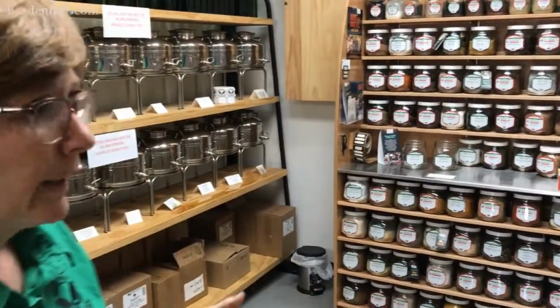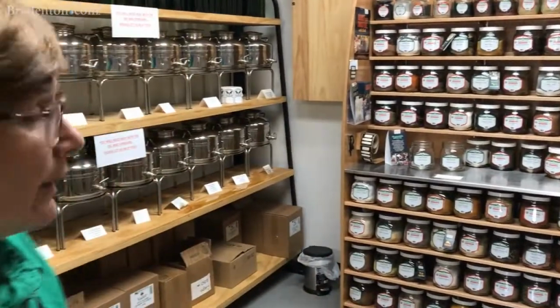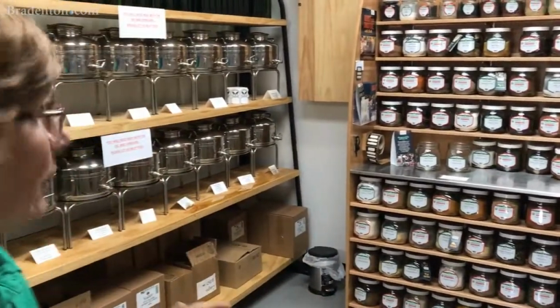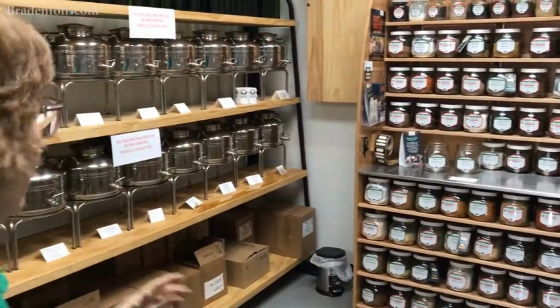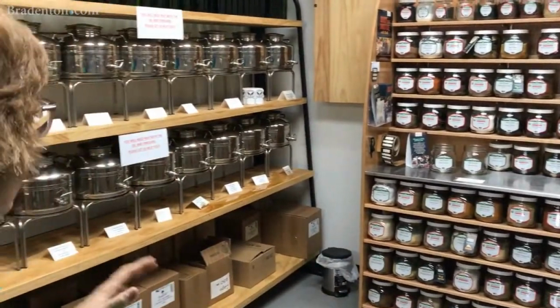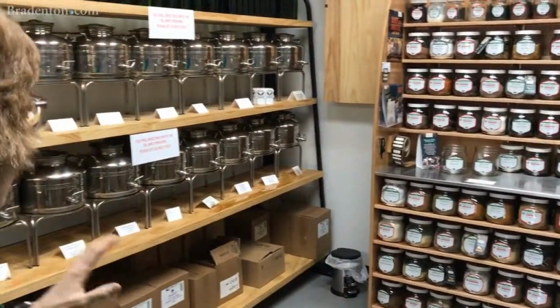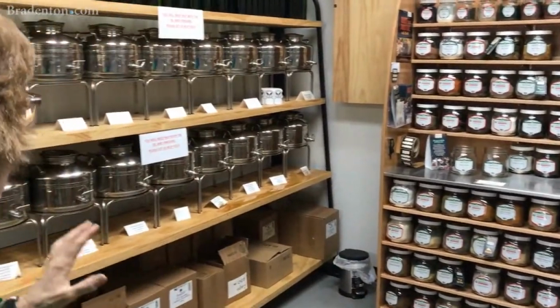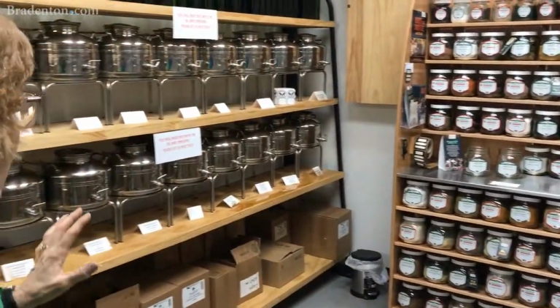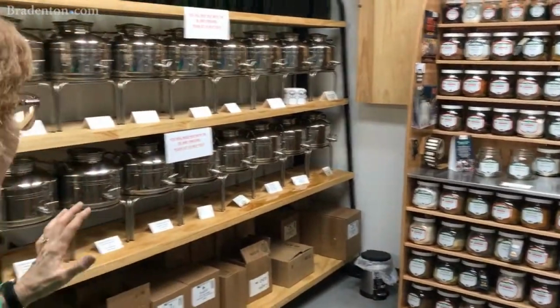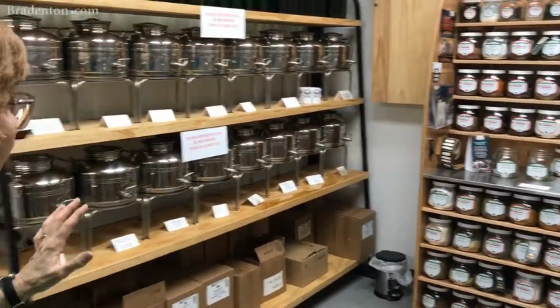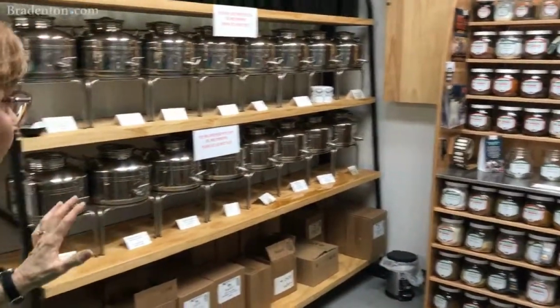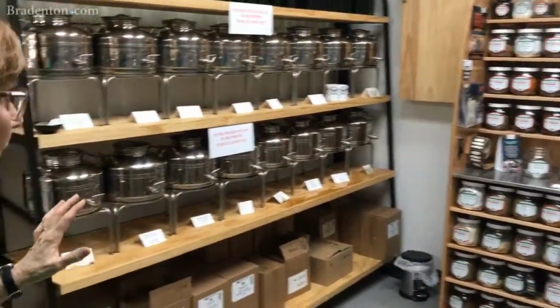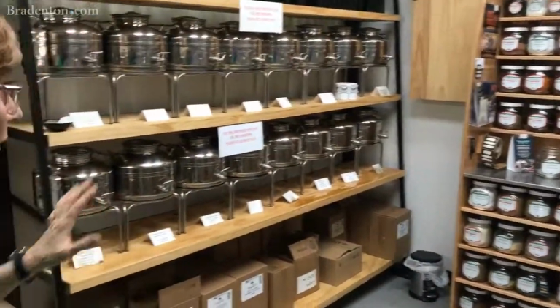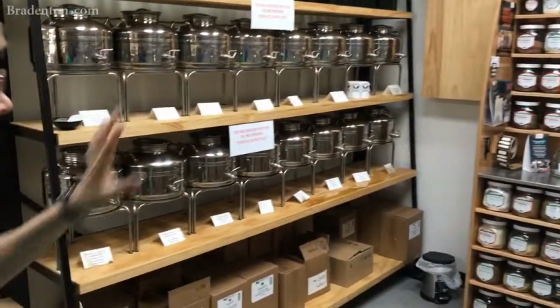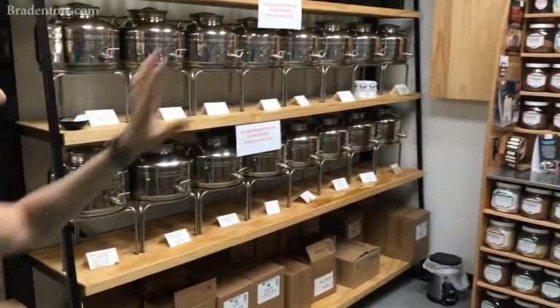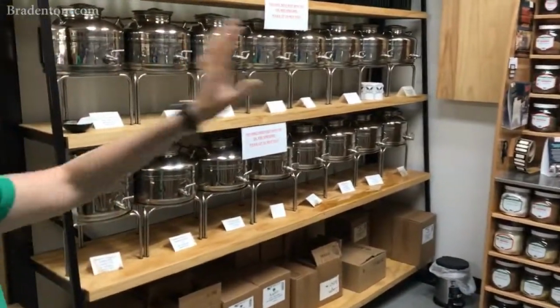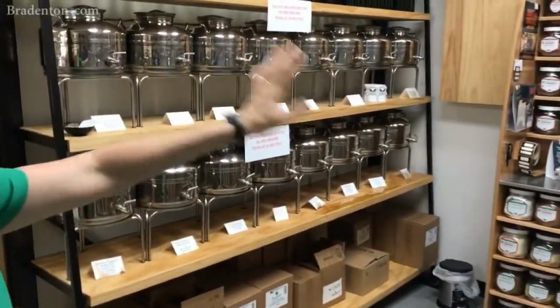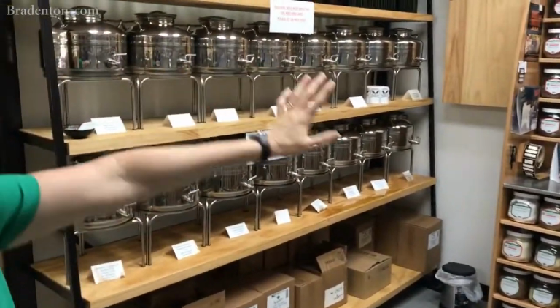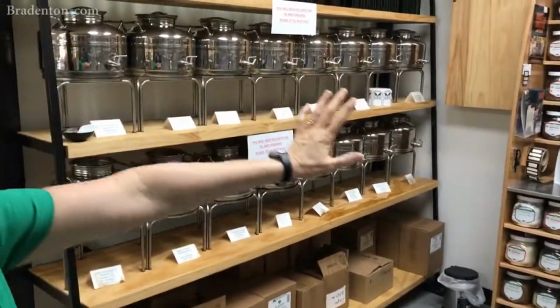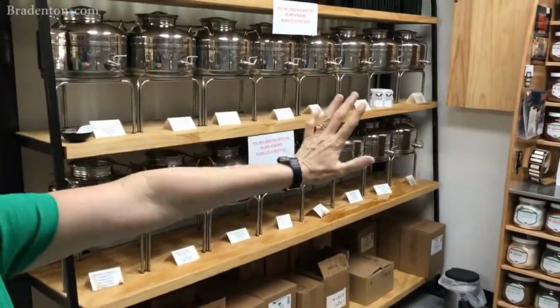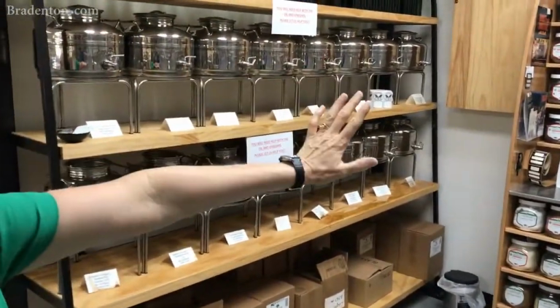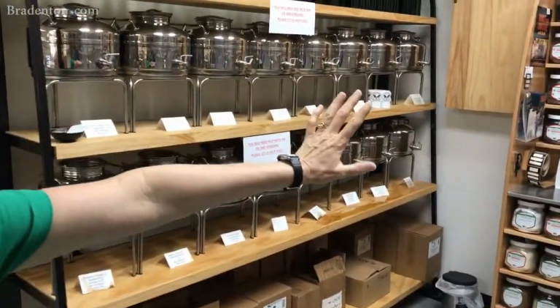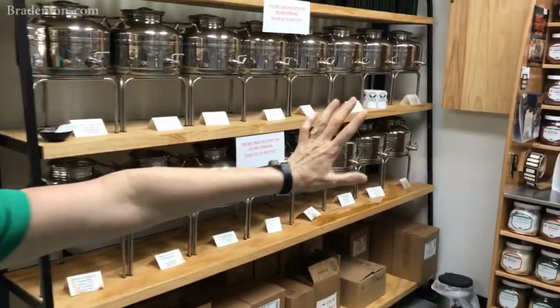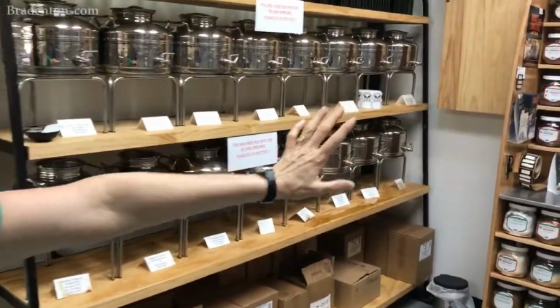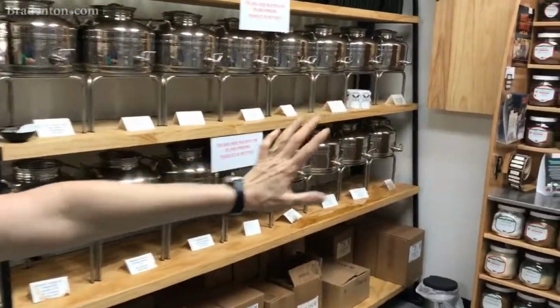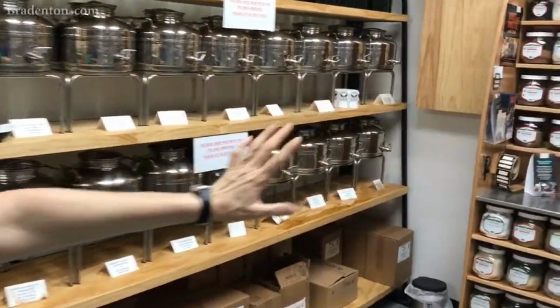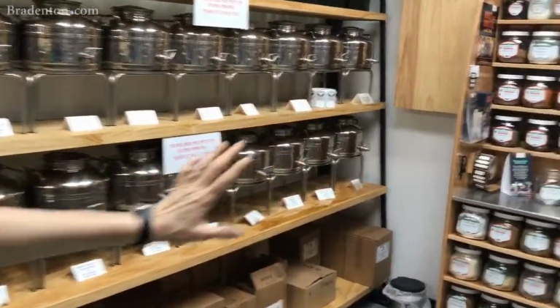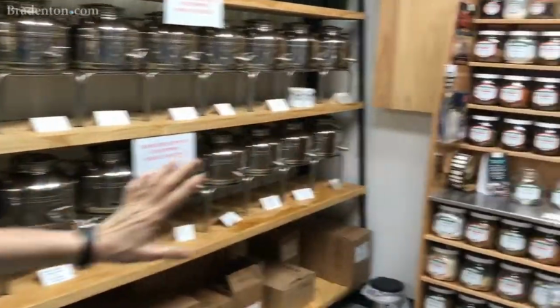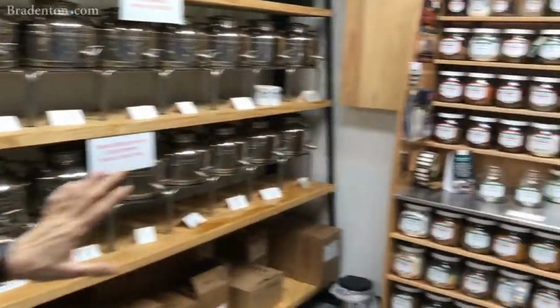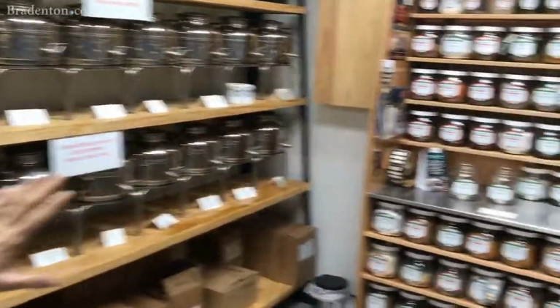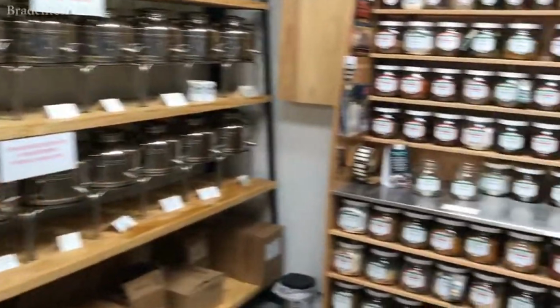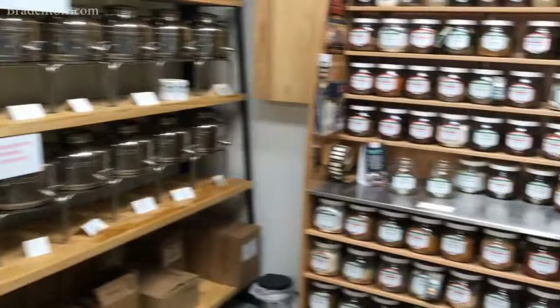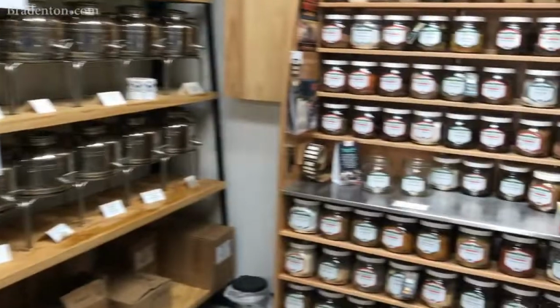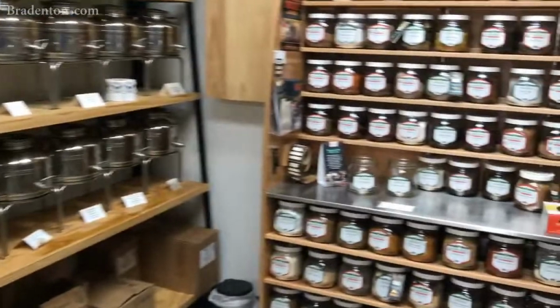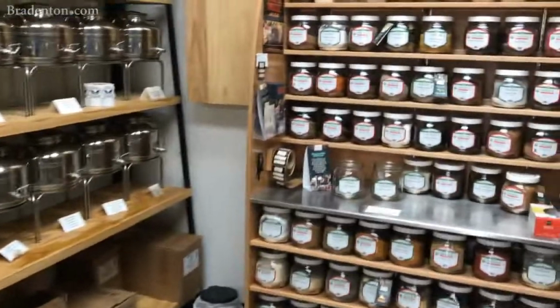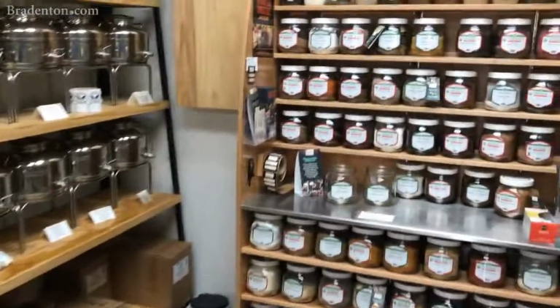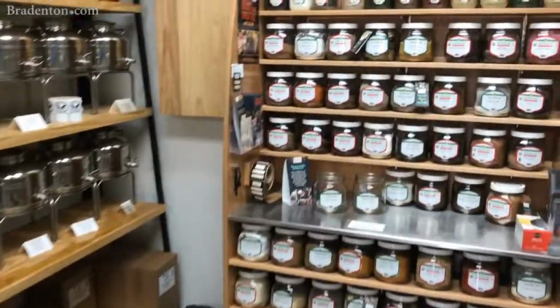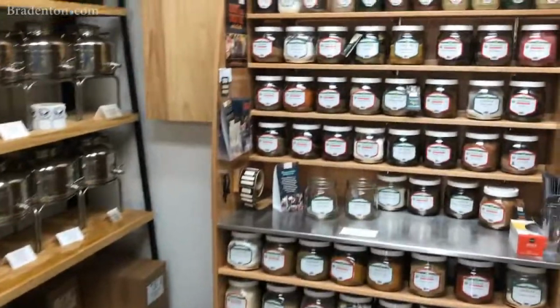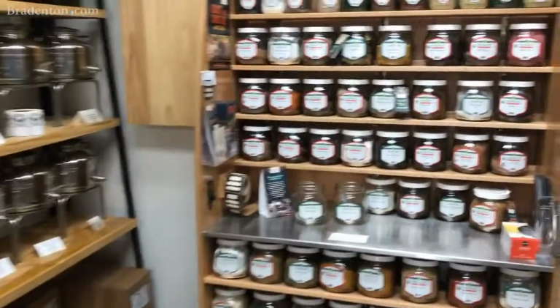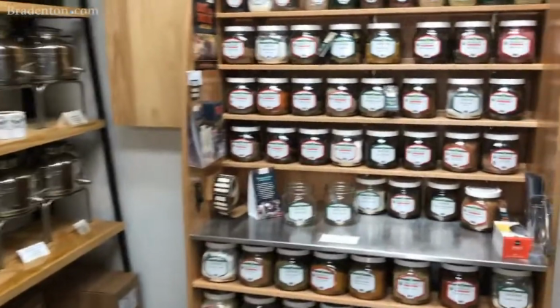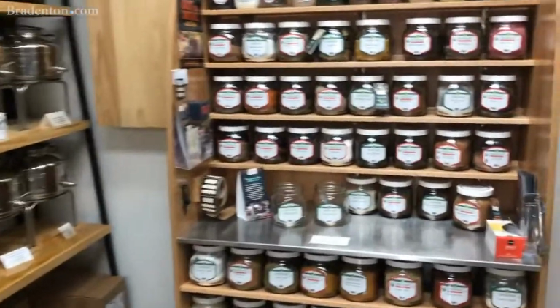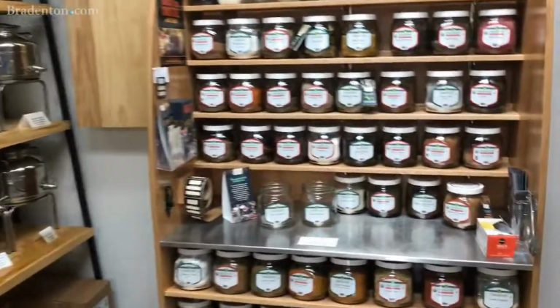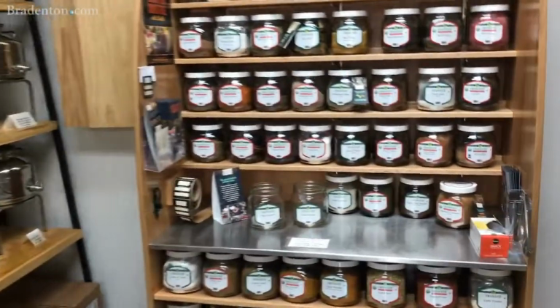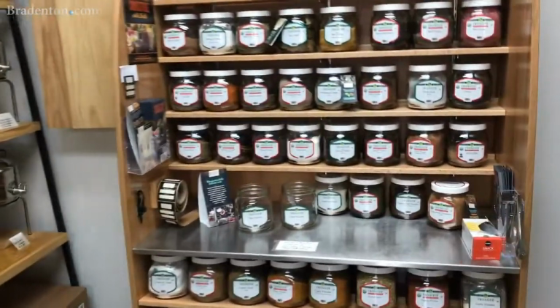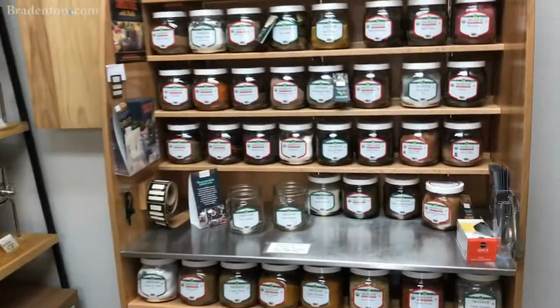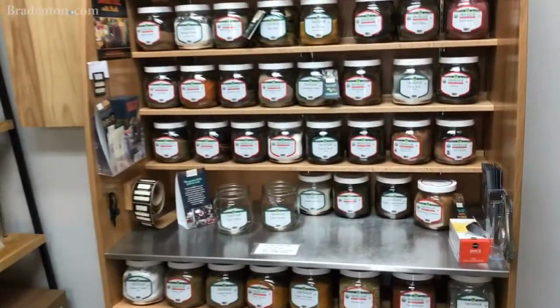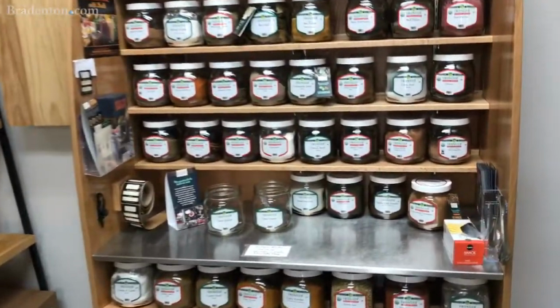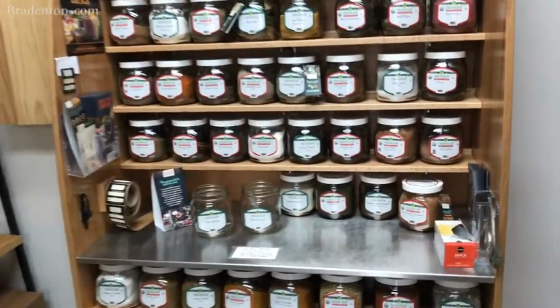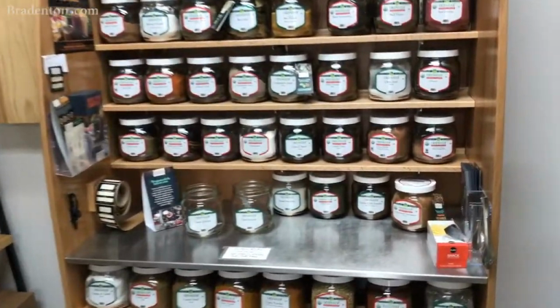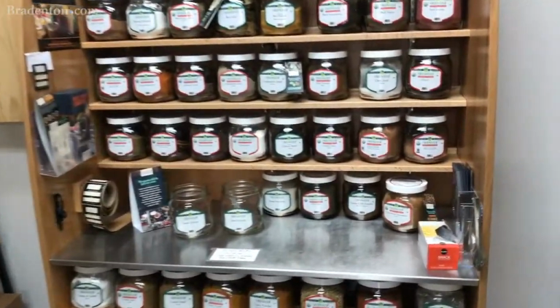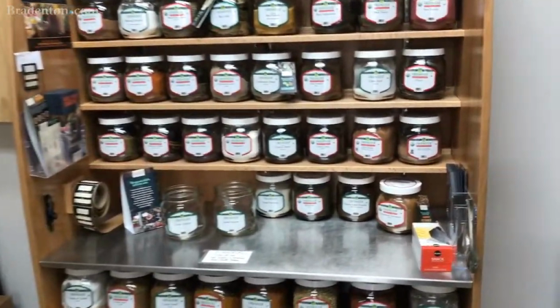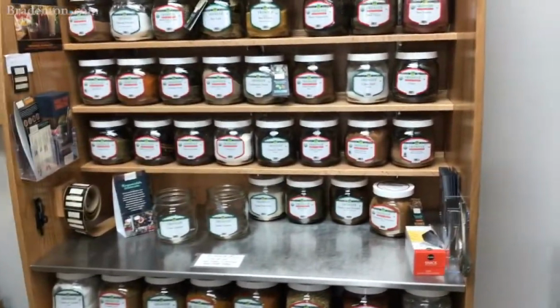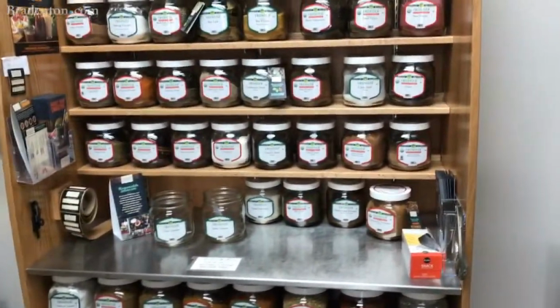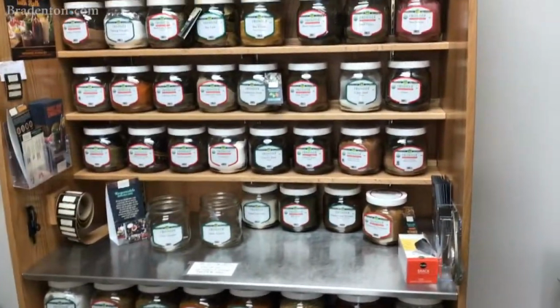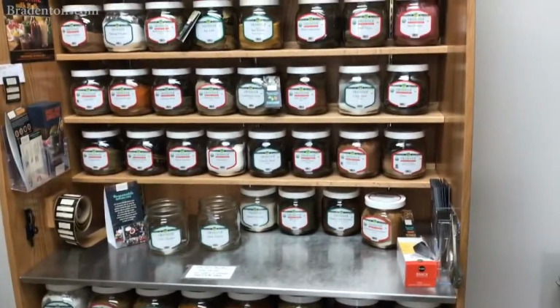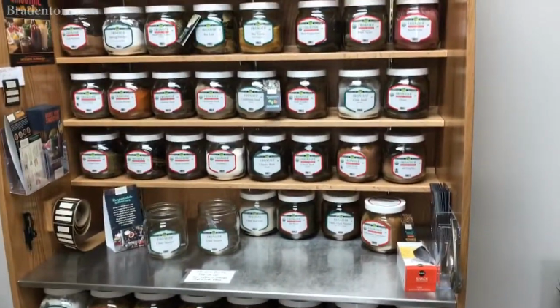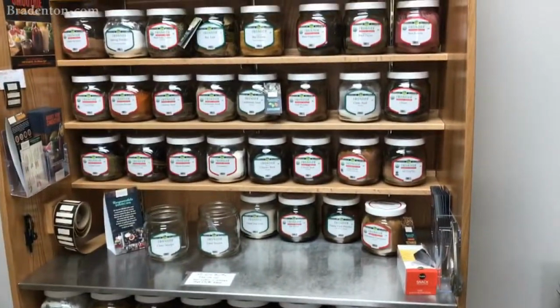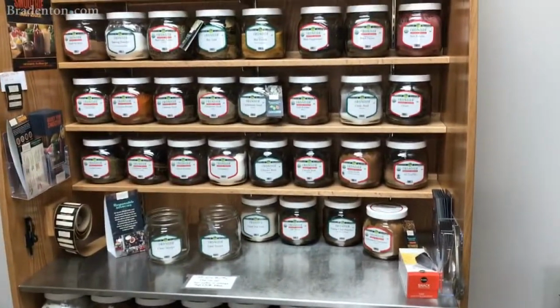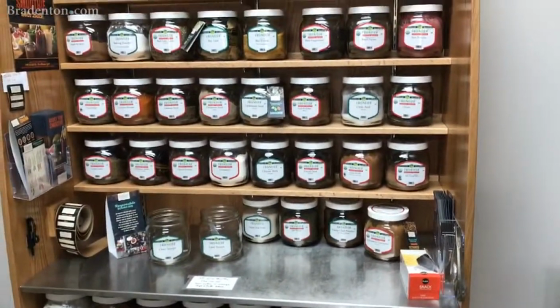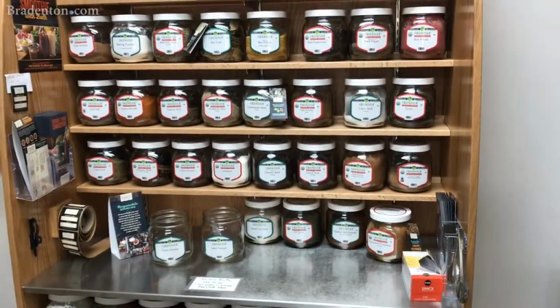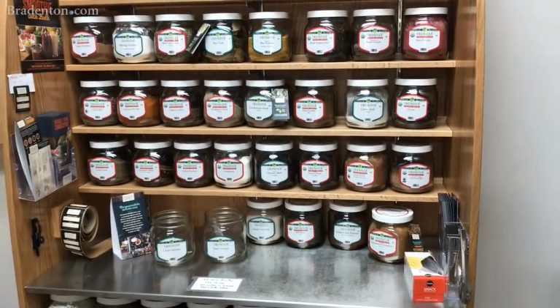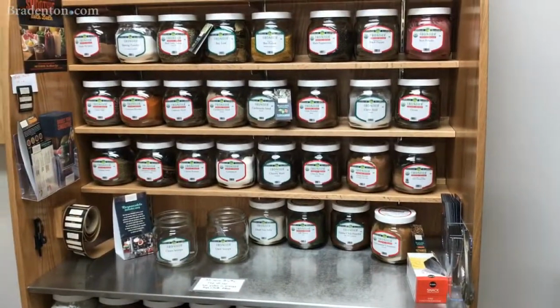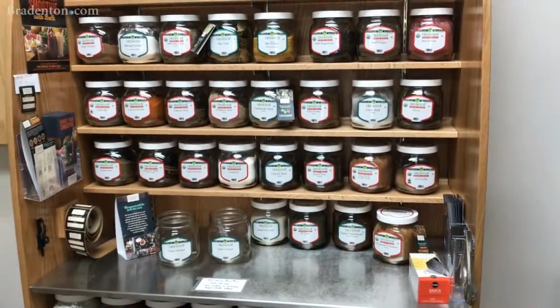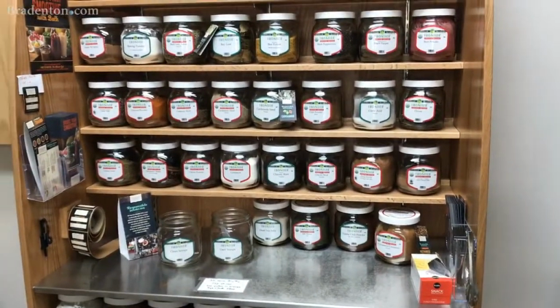Right here is all of our spices, and they come also in organic and non-organic.